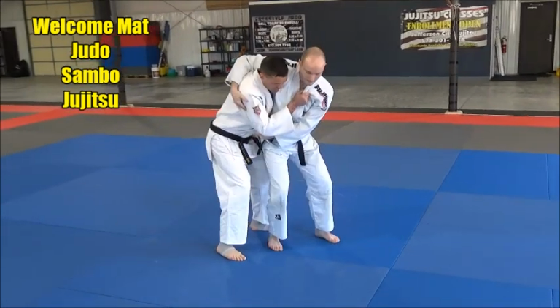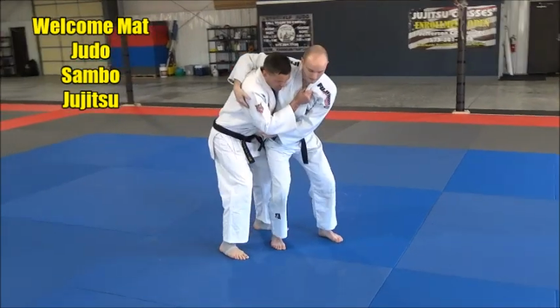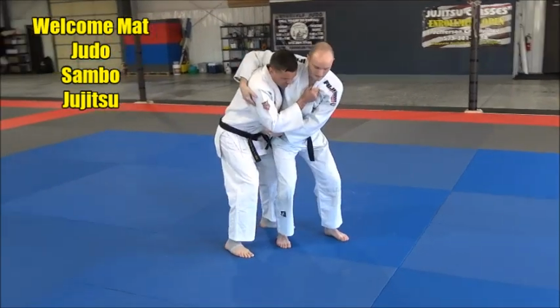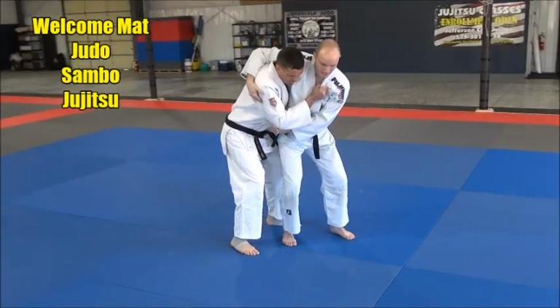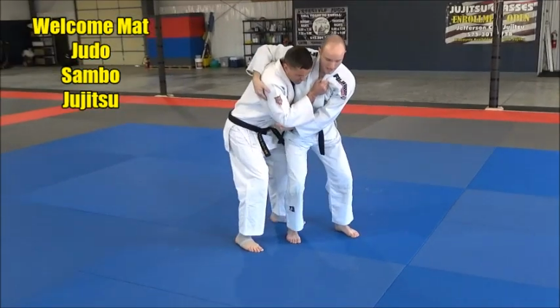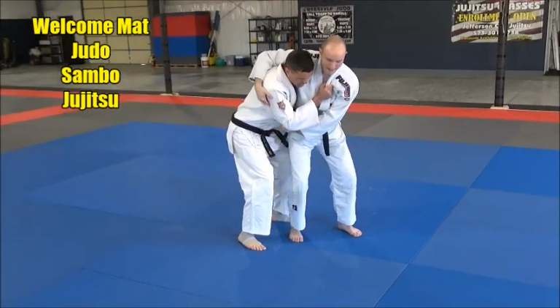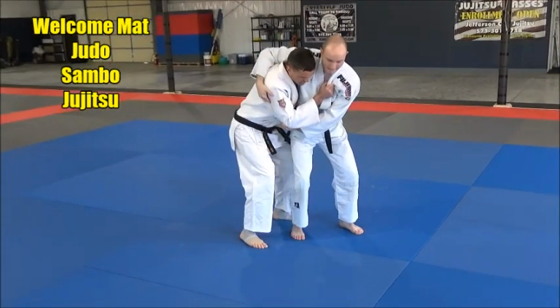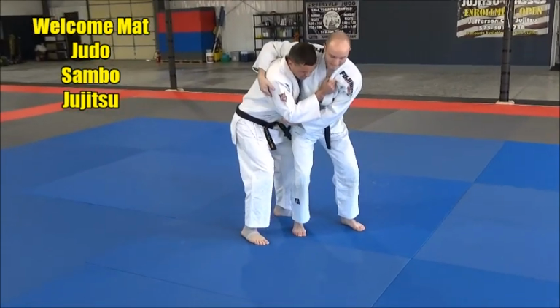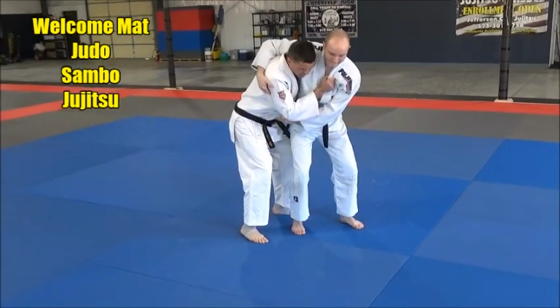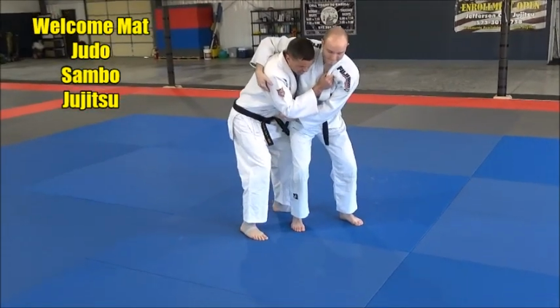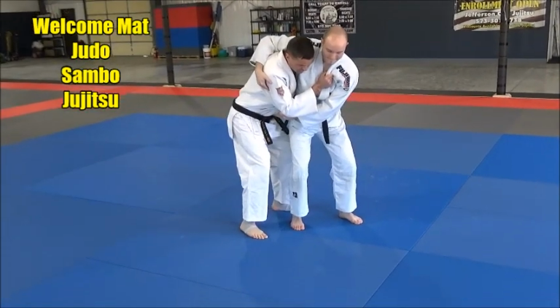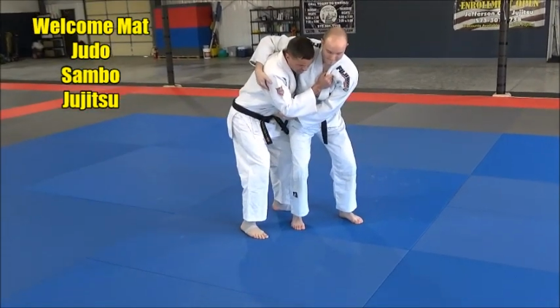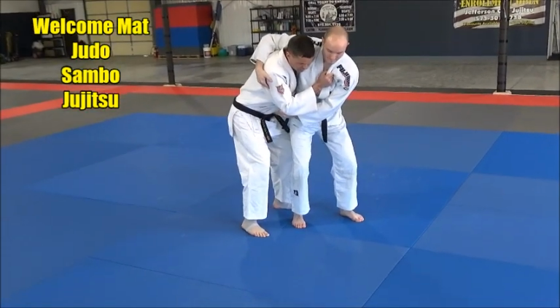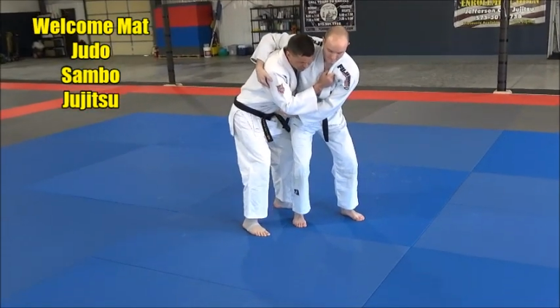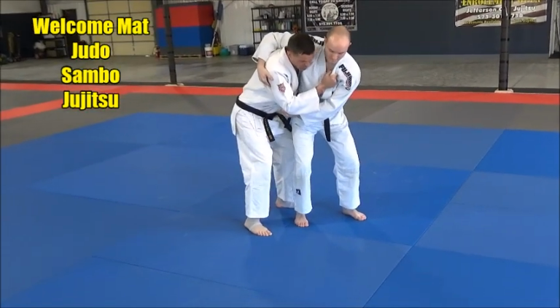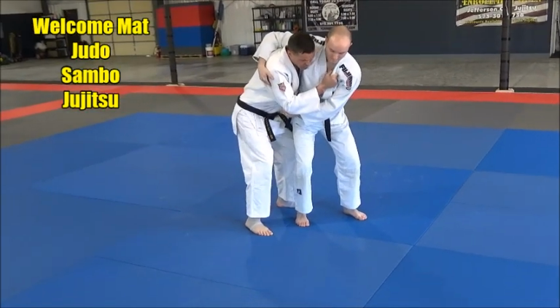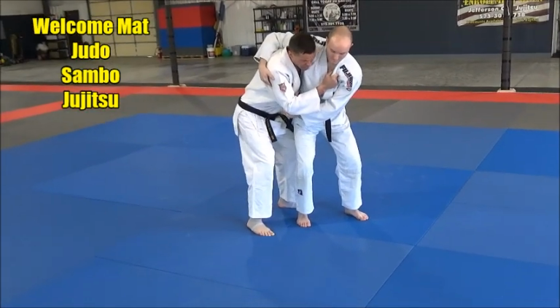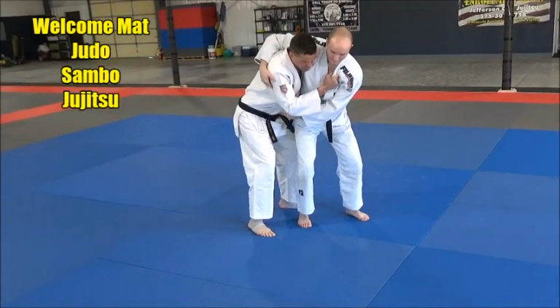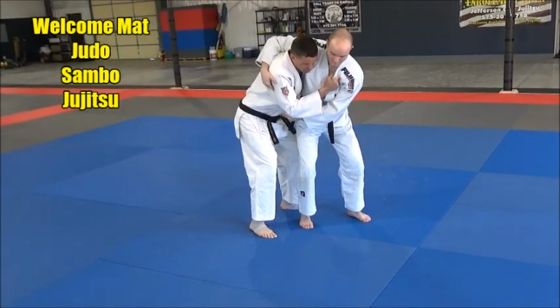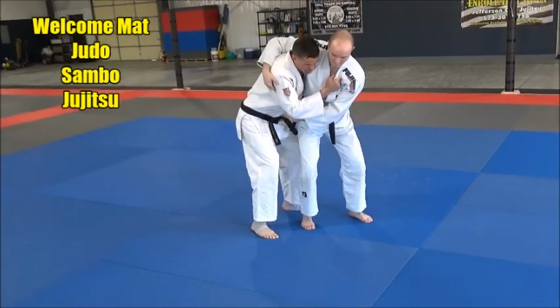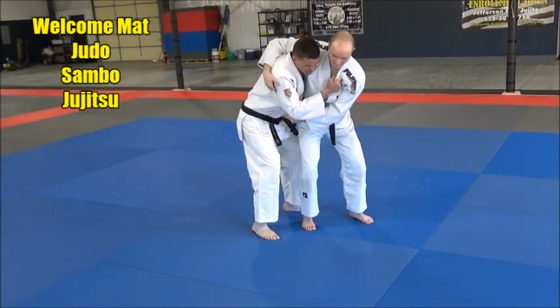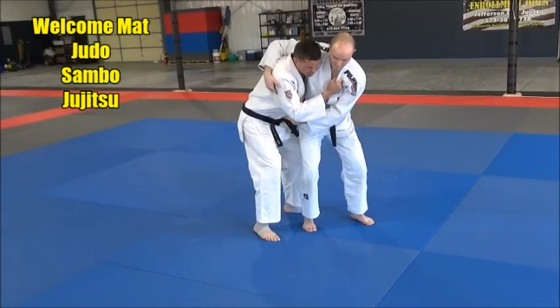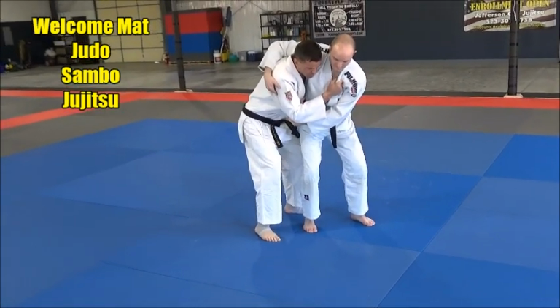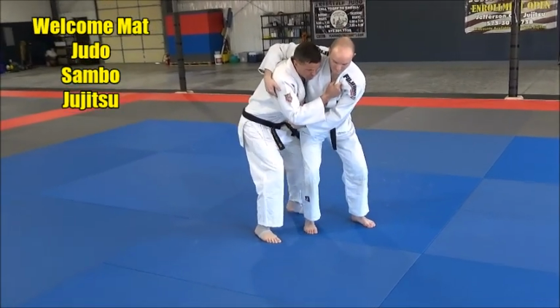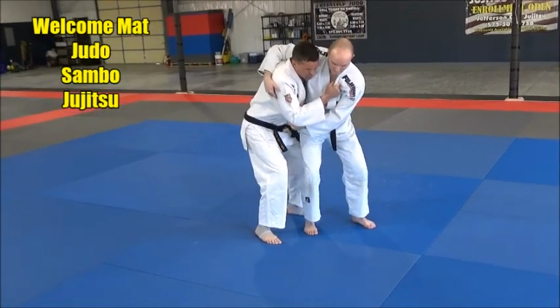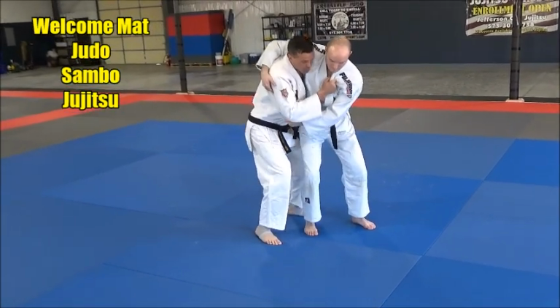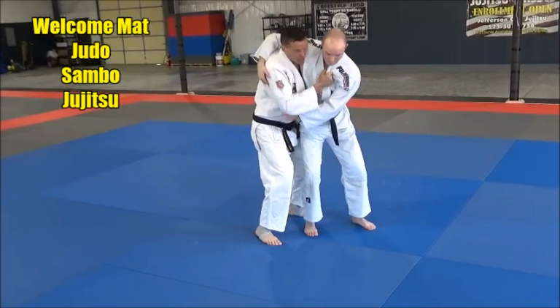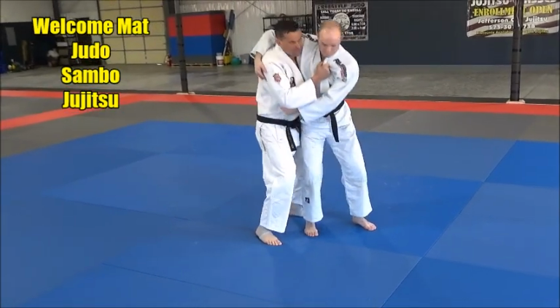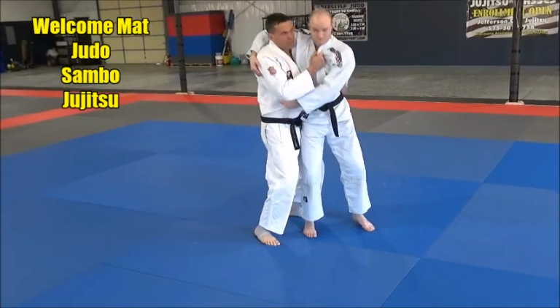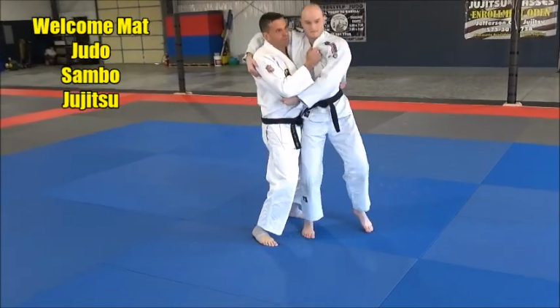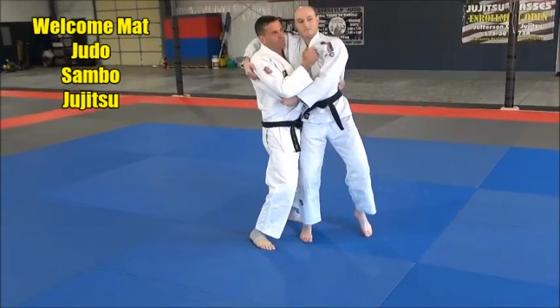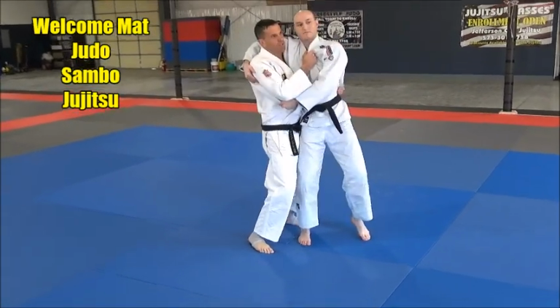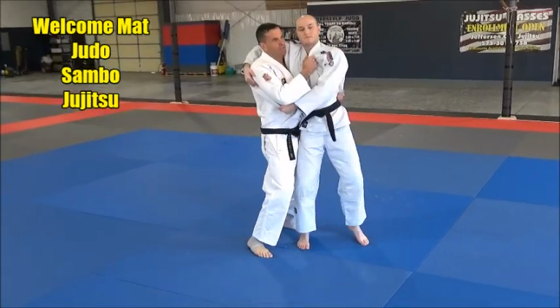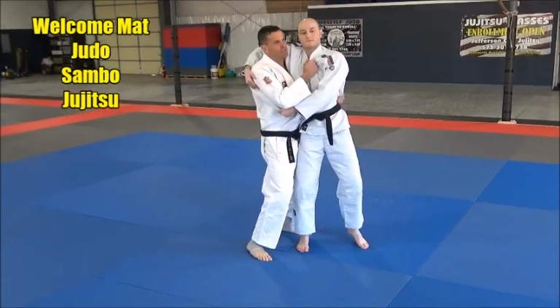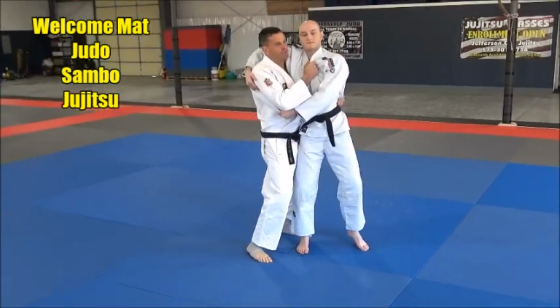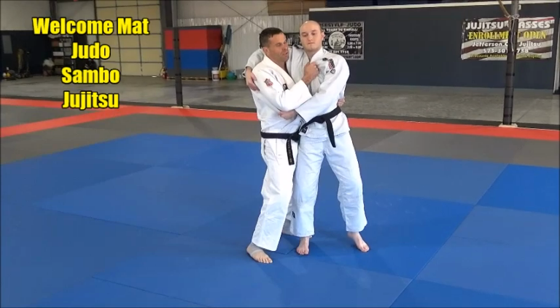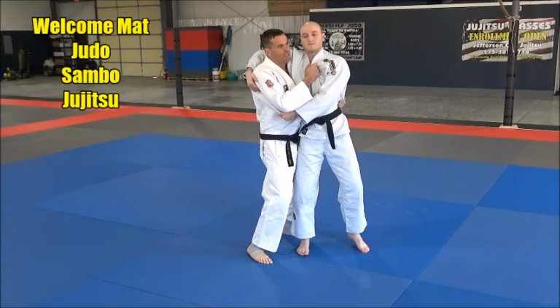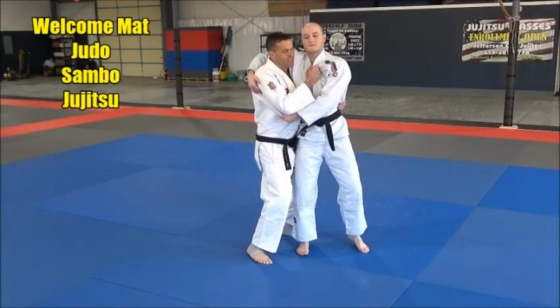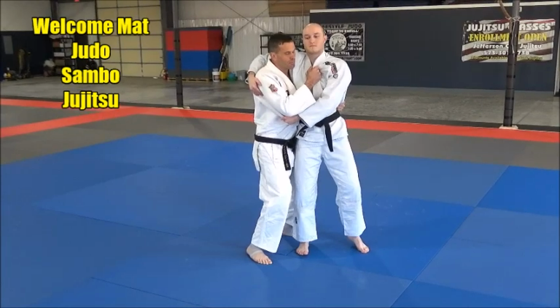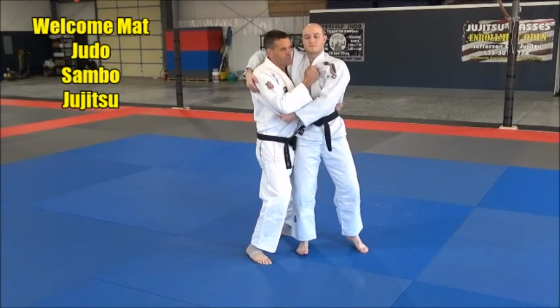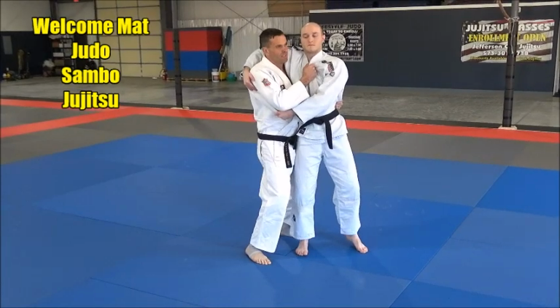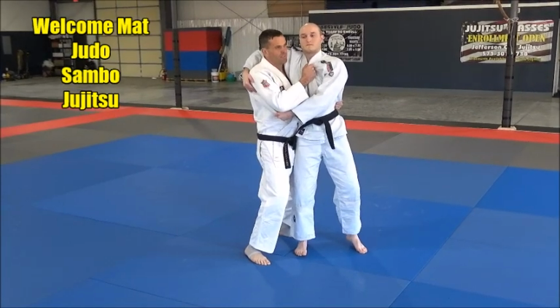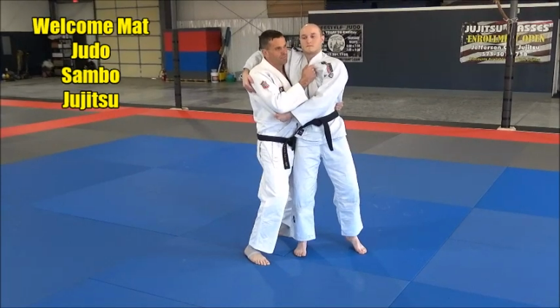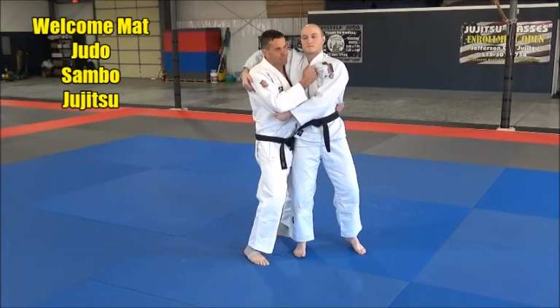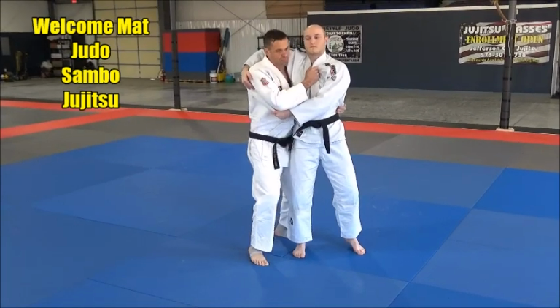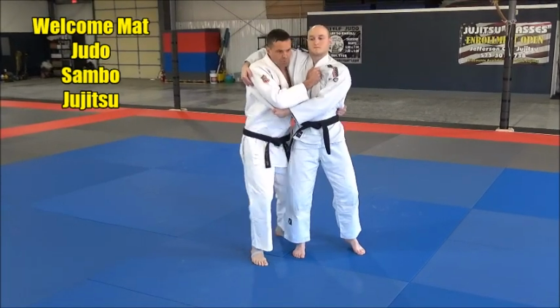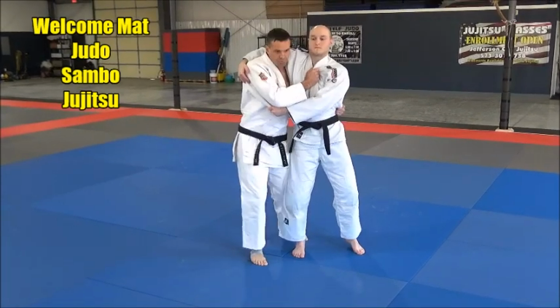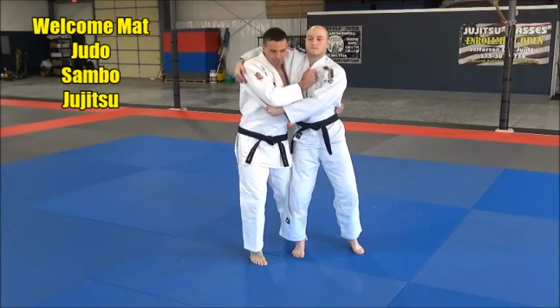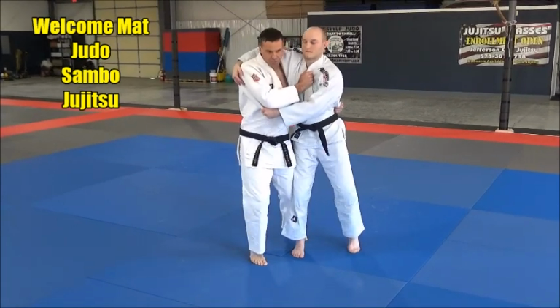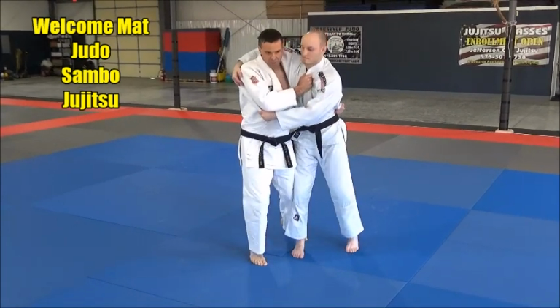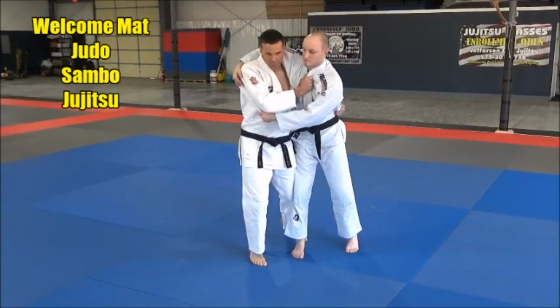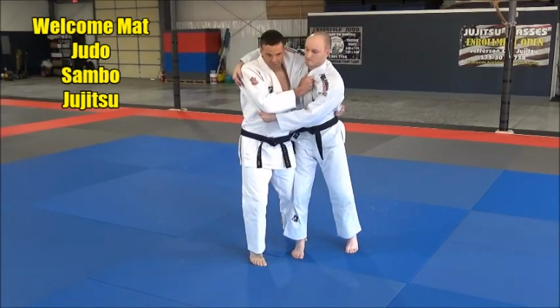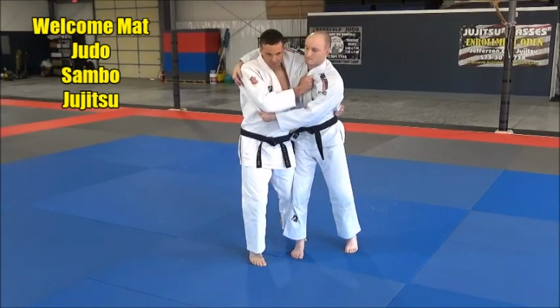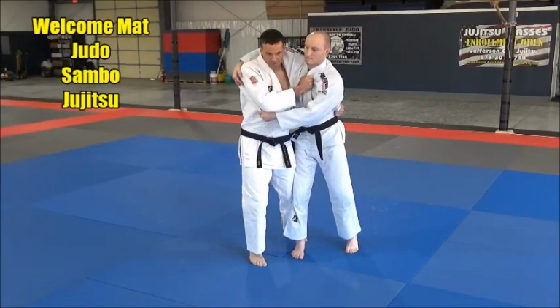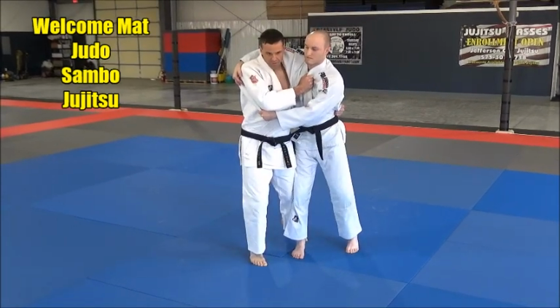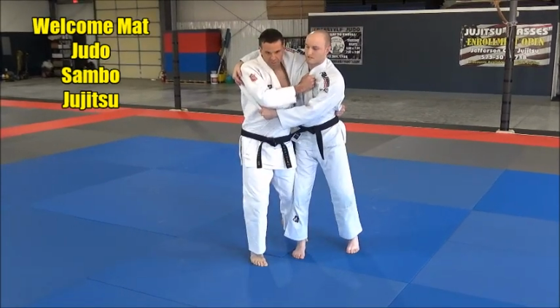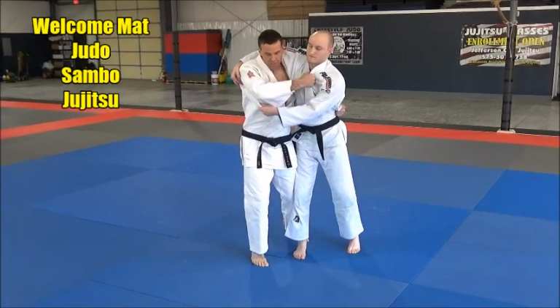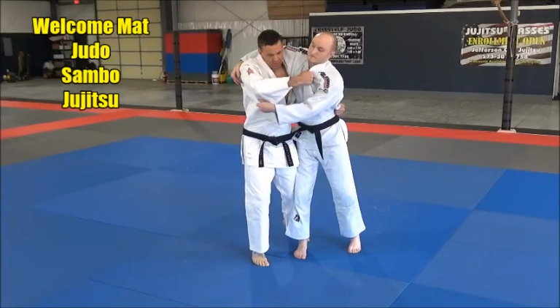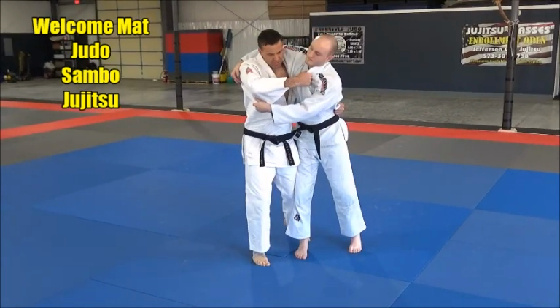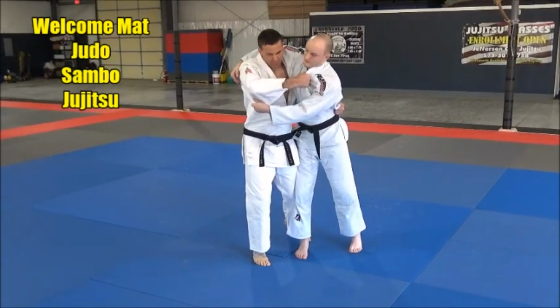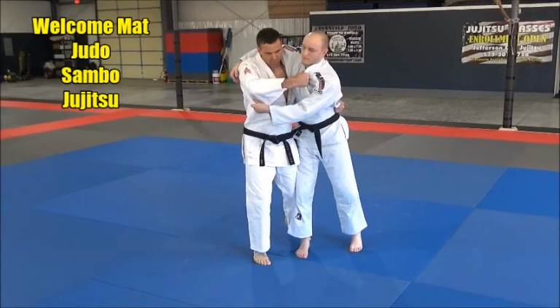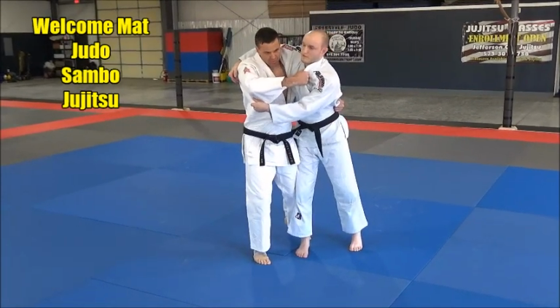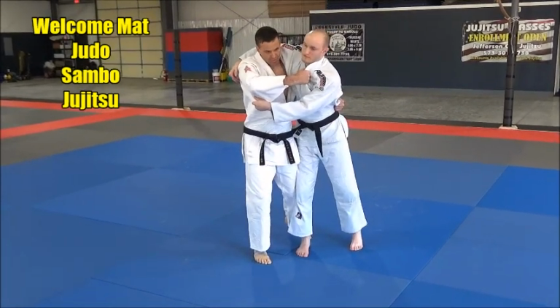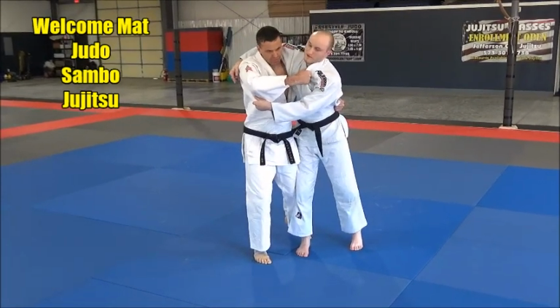I'm going to catch you here, and then what I'm going to do is — I'm going to lift, and when I lift, I'm going to switch the hip in, and then I'm going to throw.